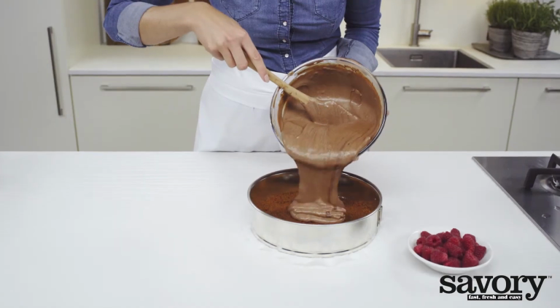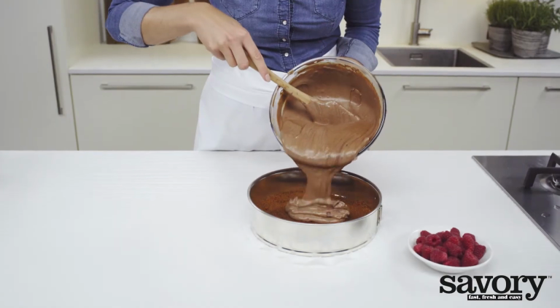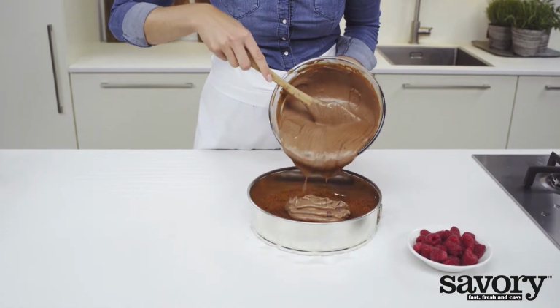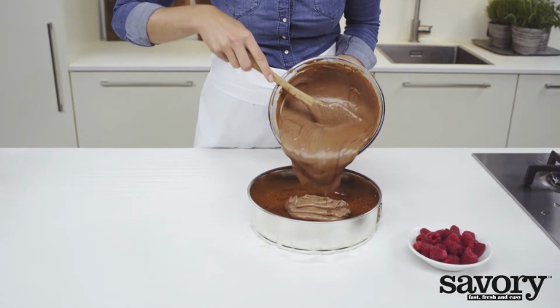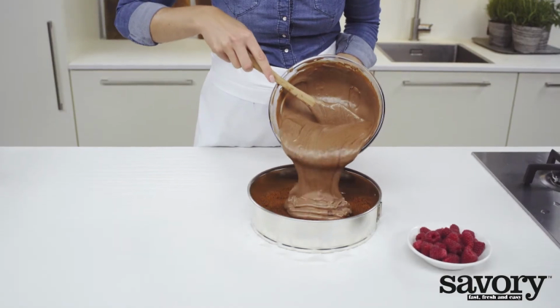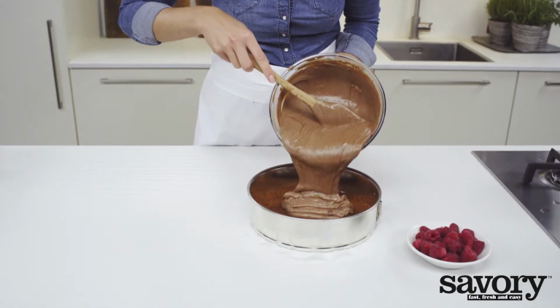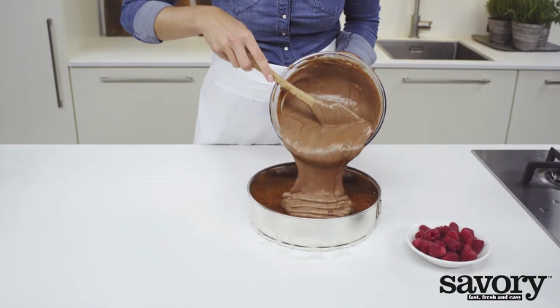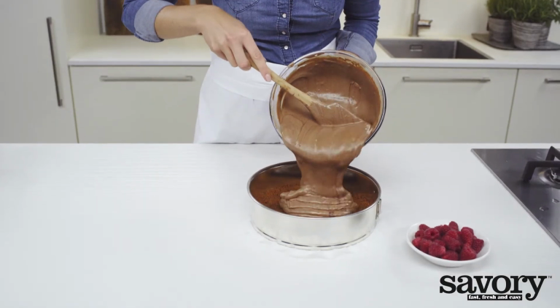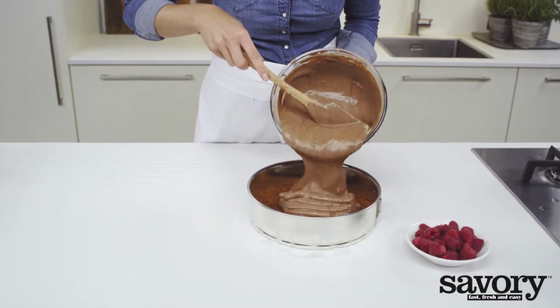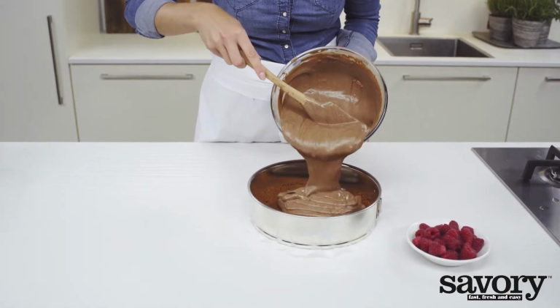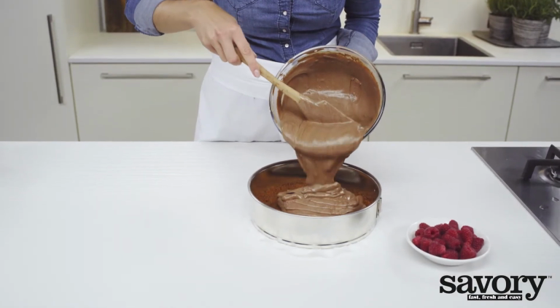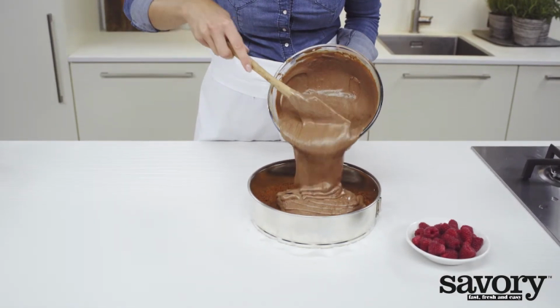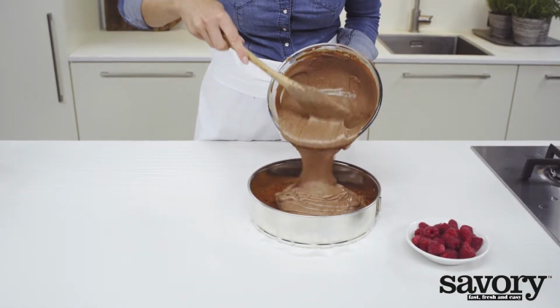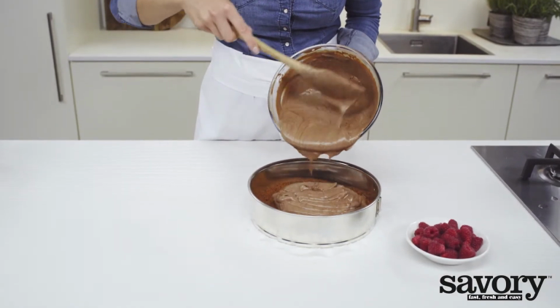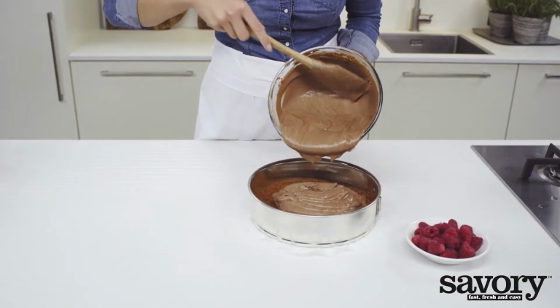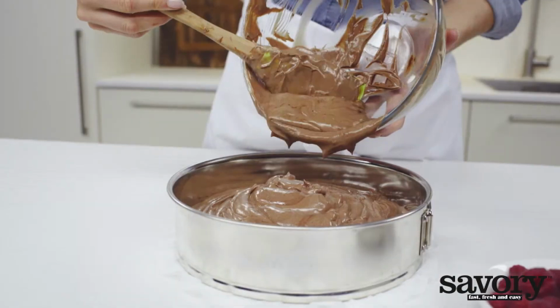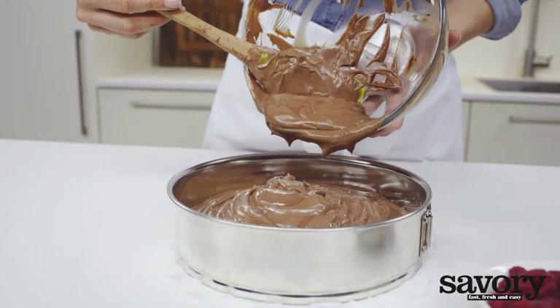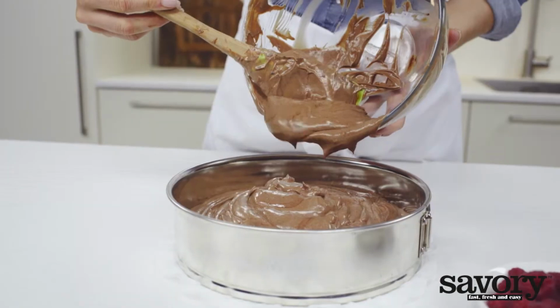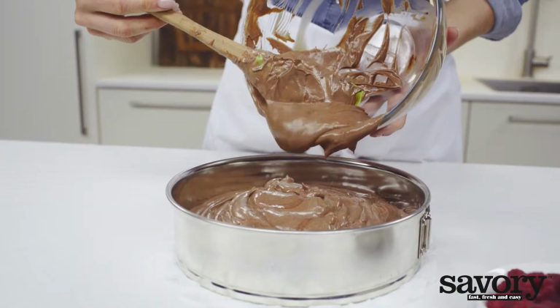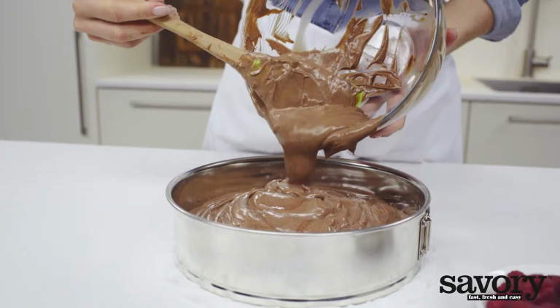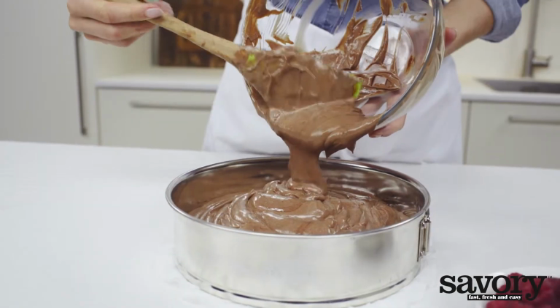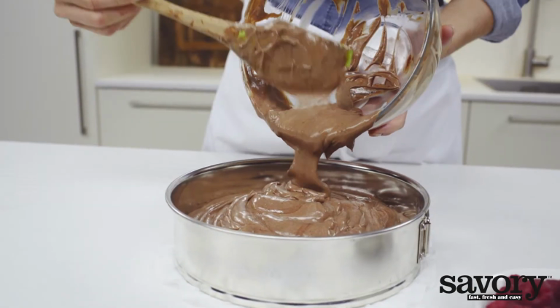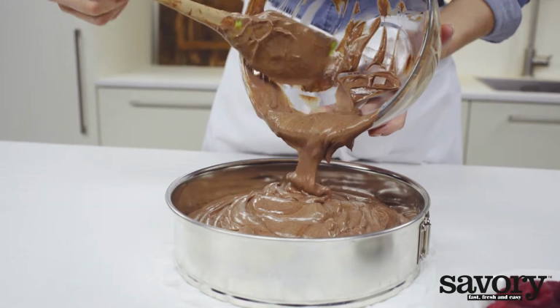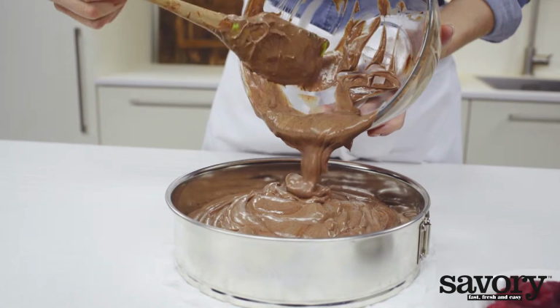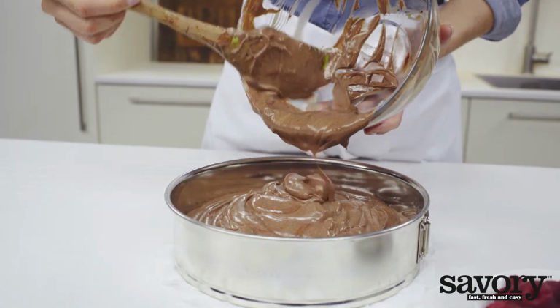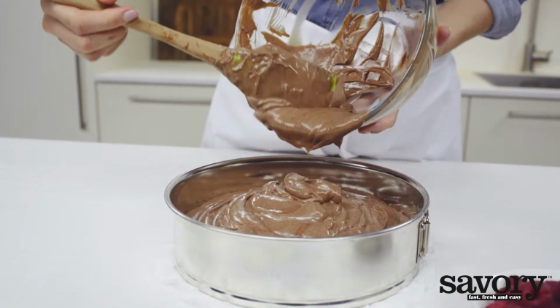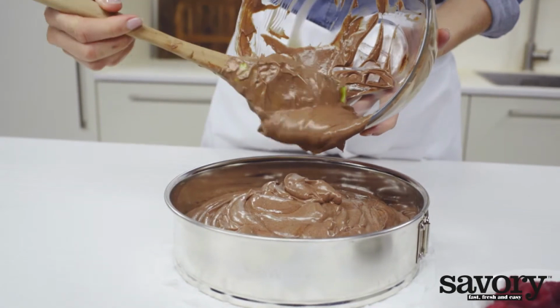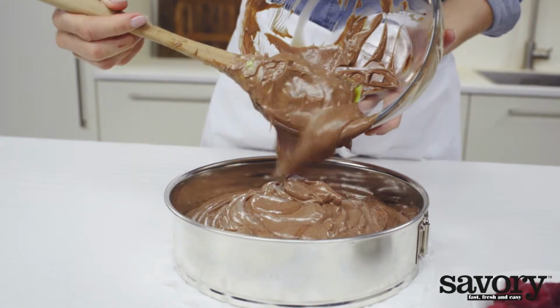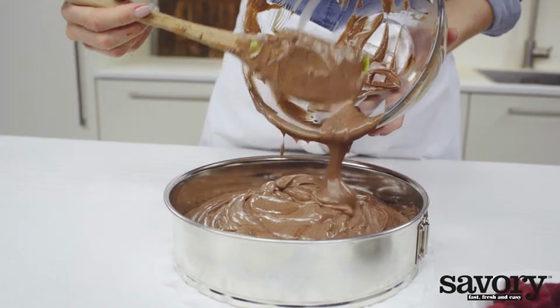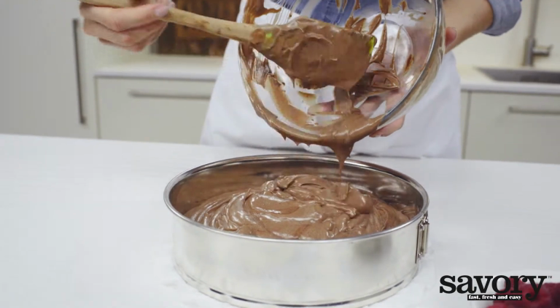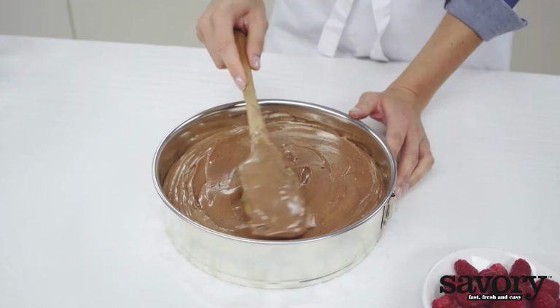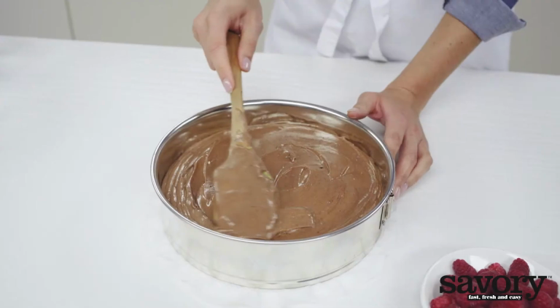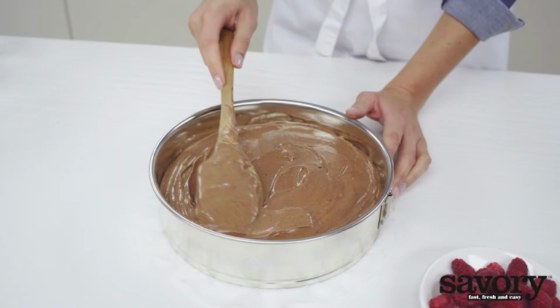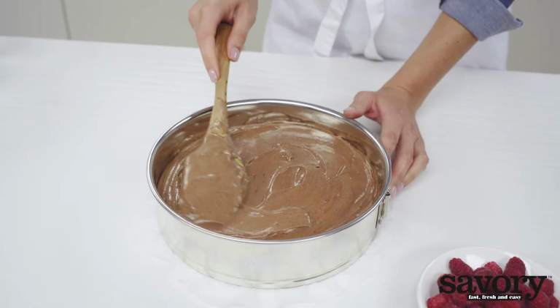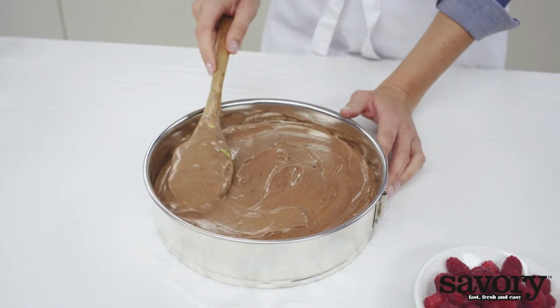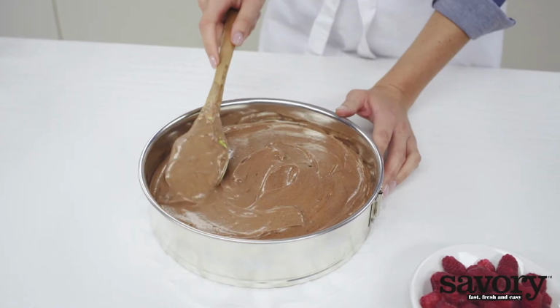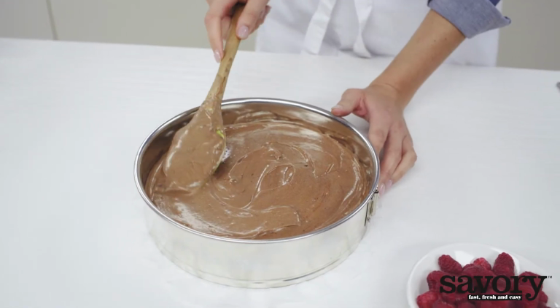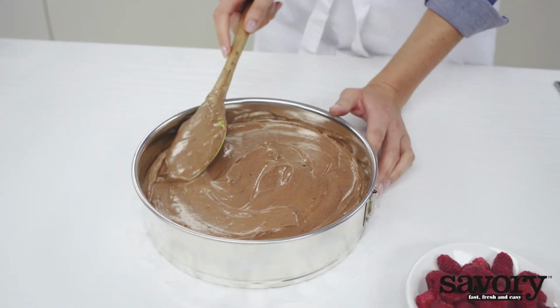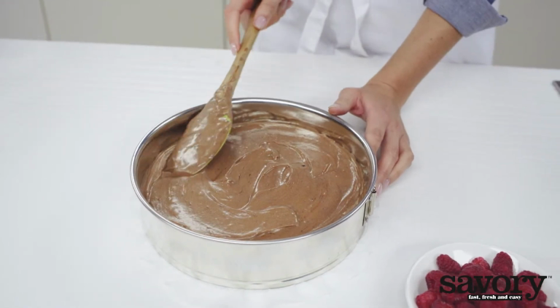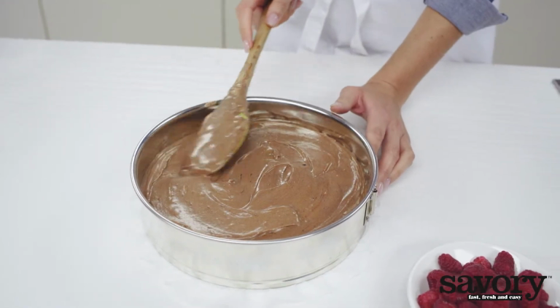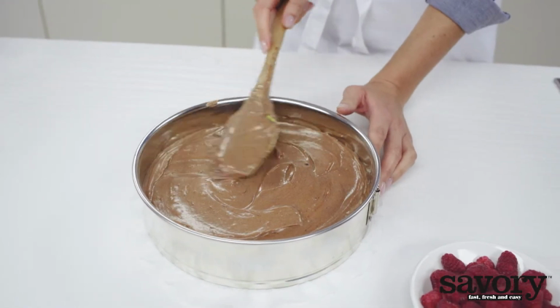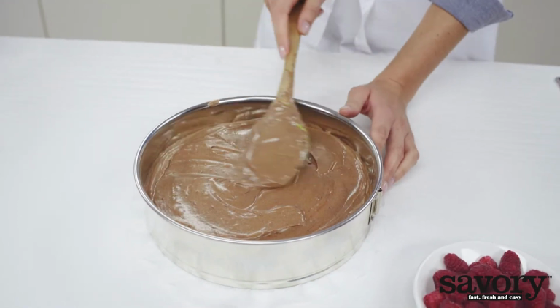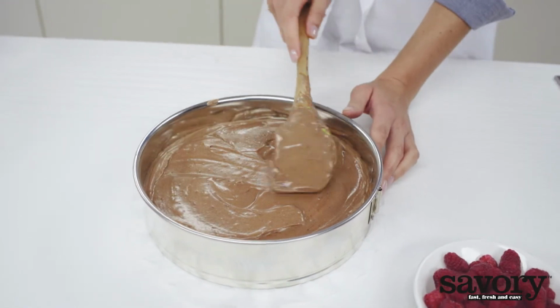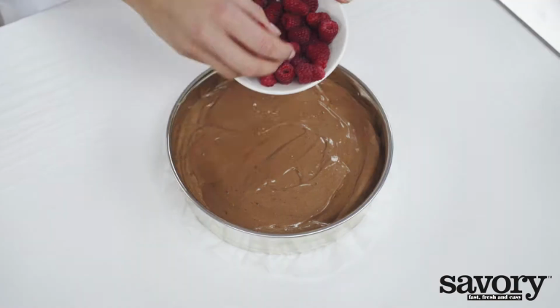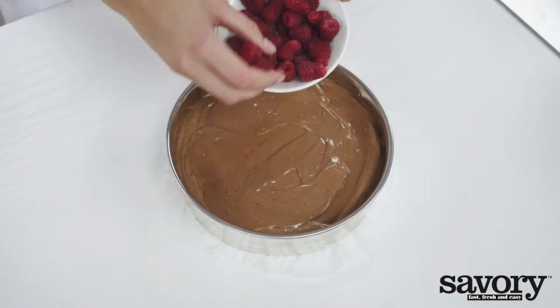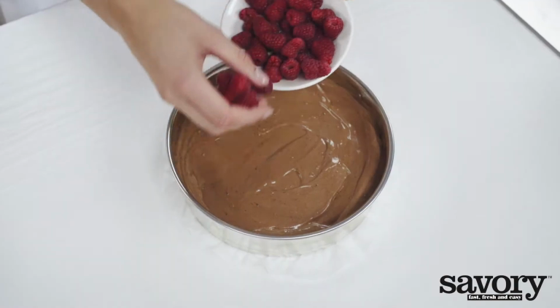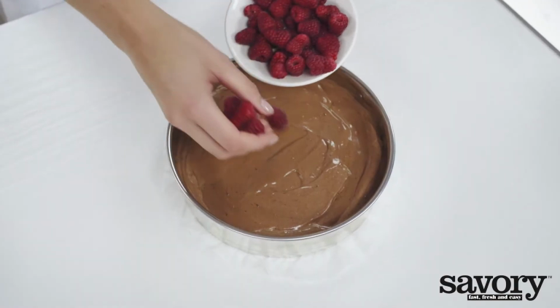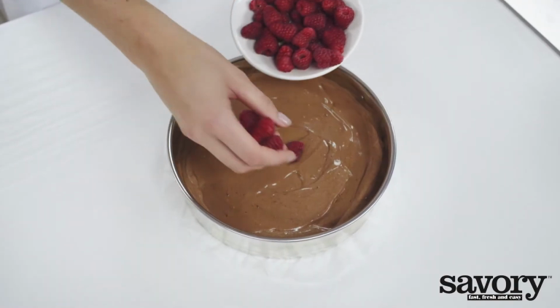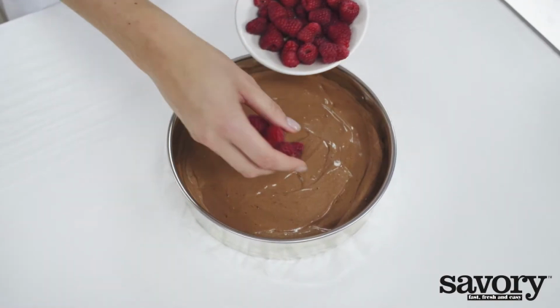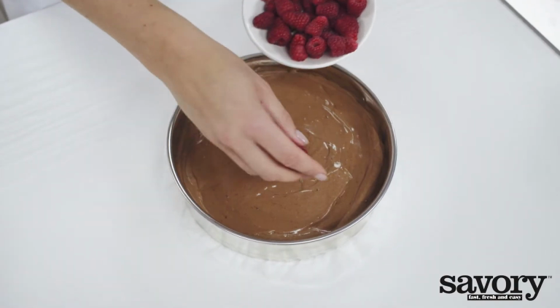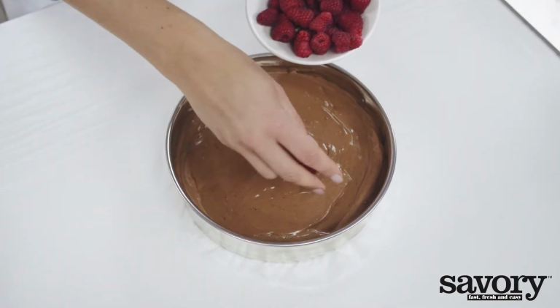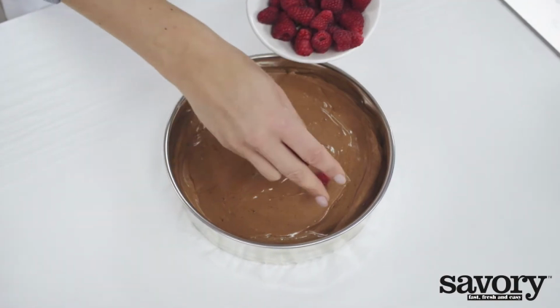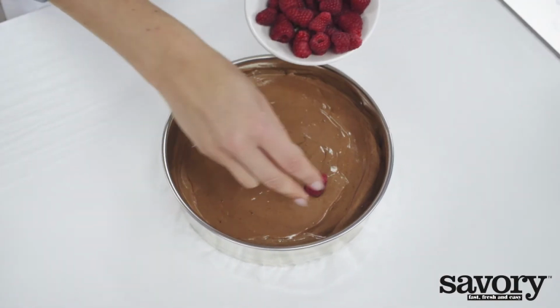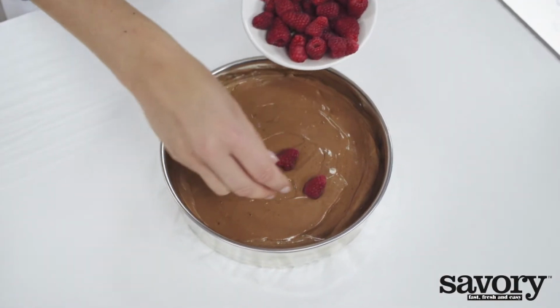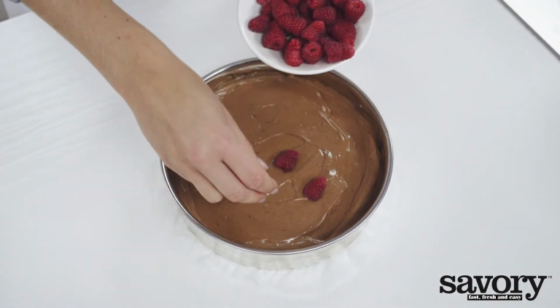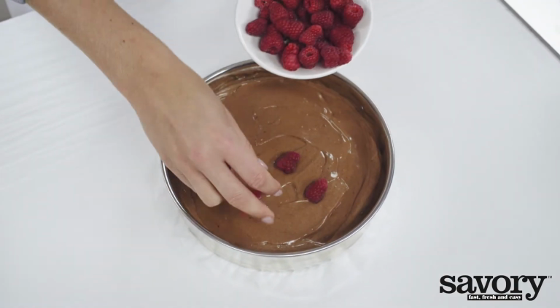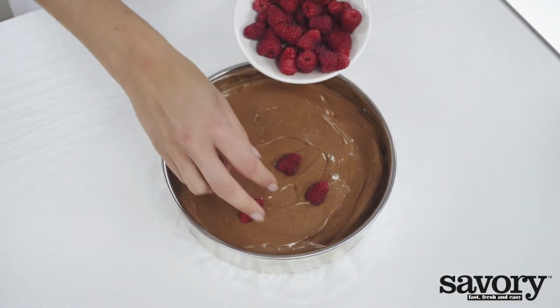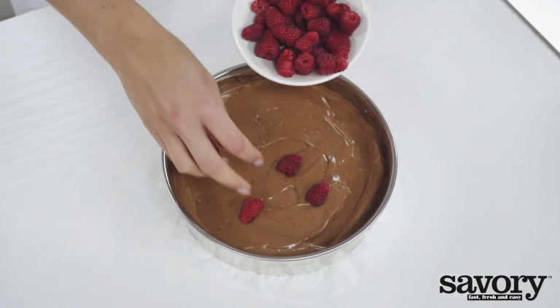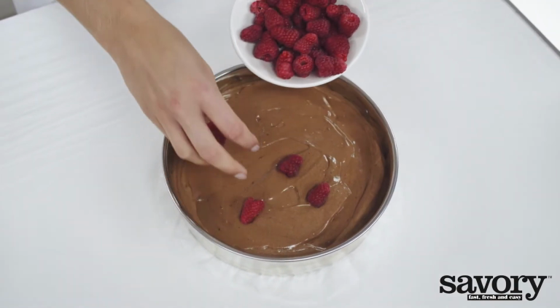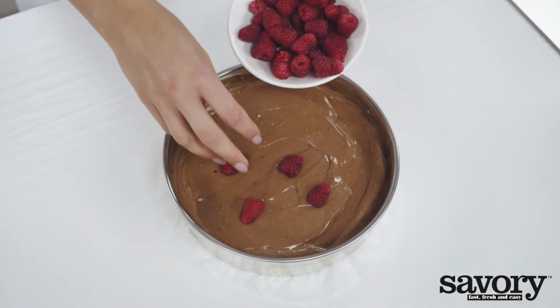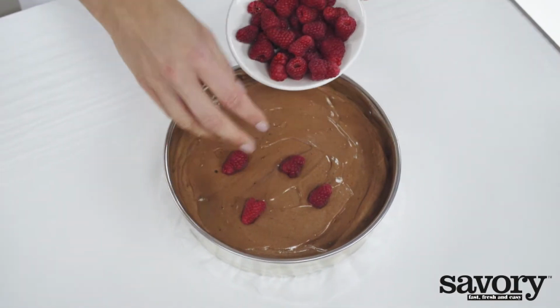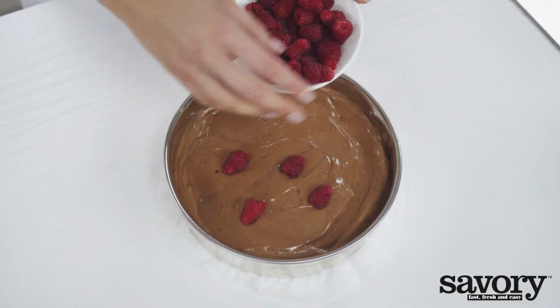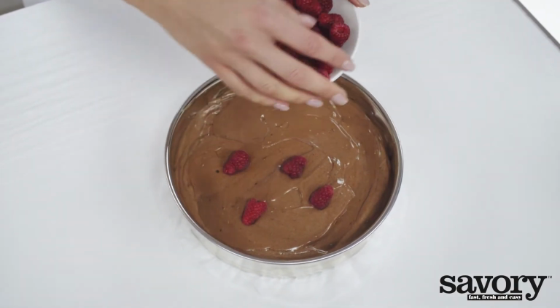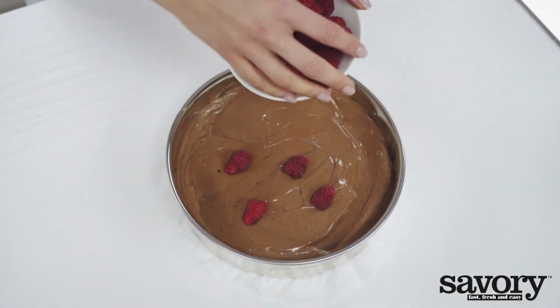Pour the cheesecake mixture into the pan. Sprinkle with most of the berries.